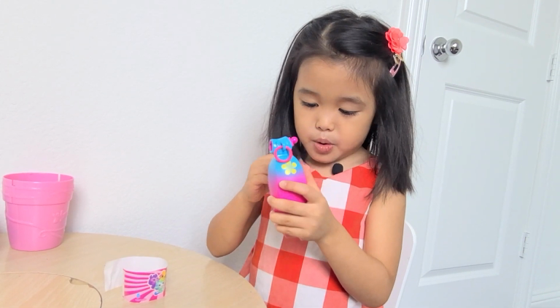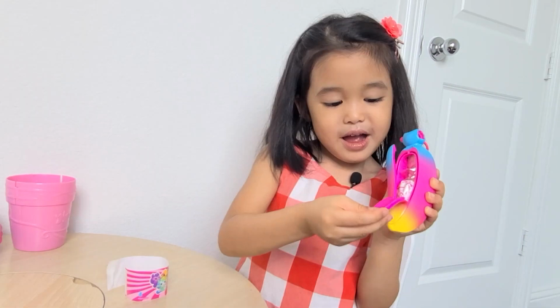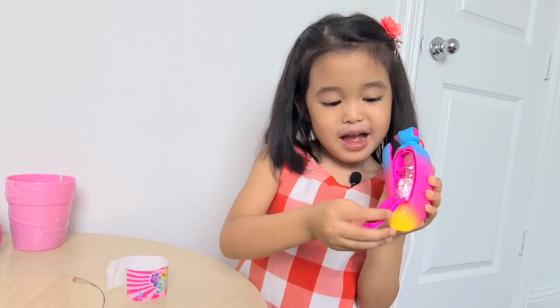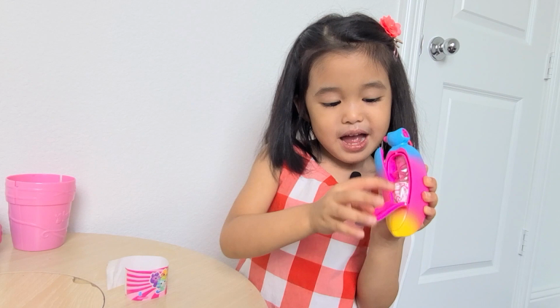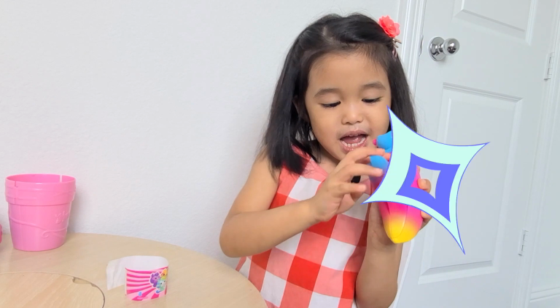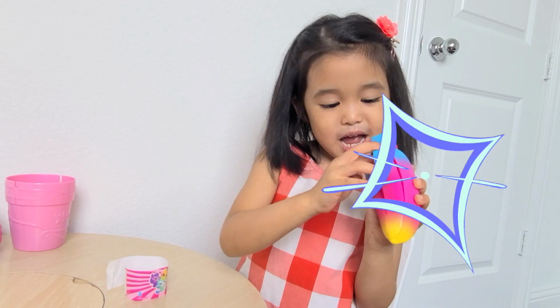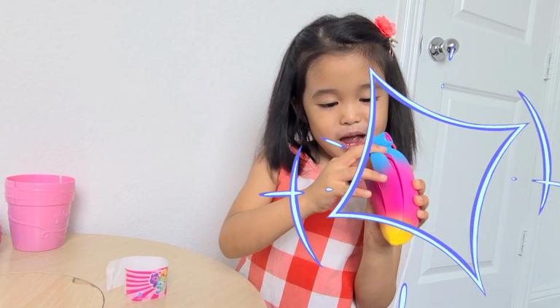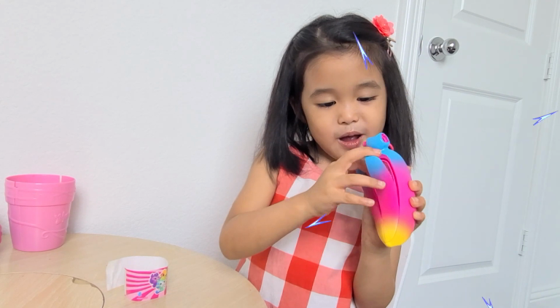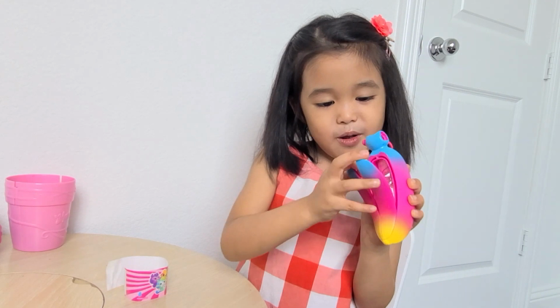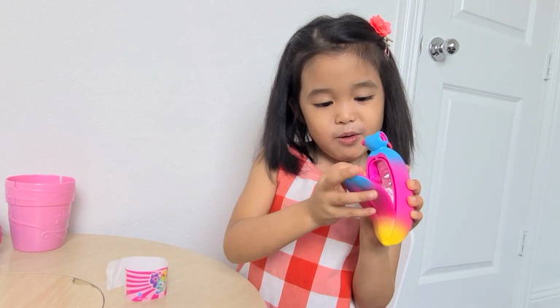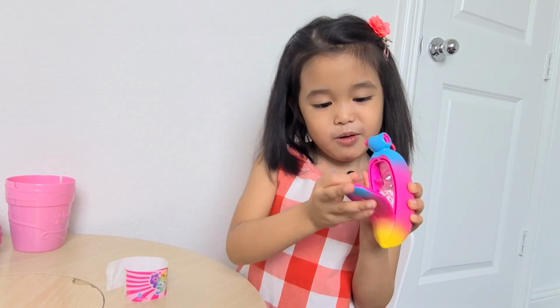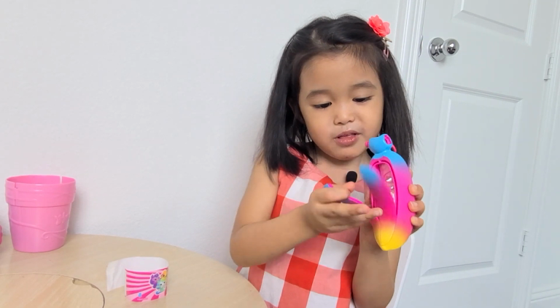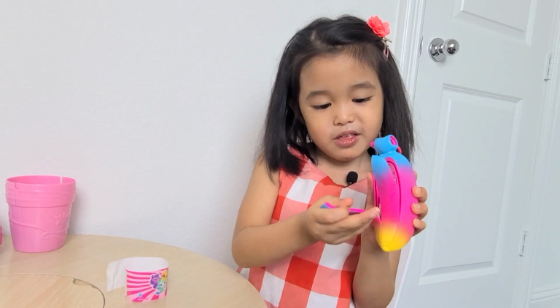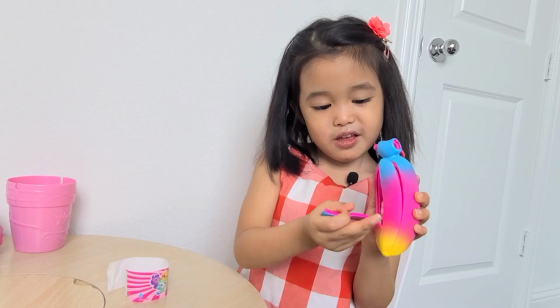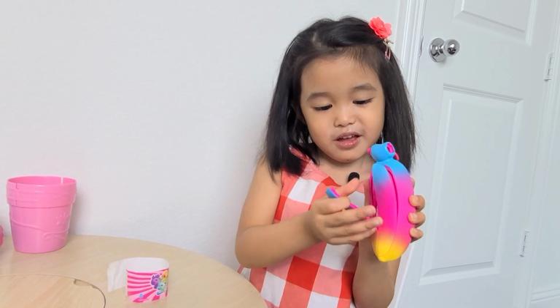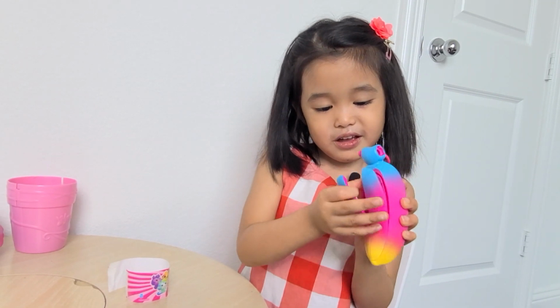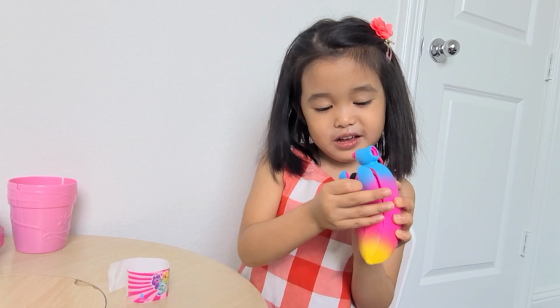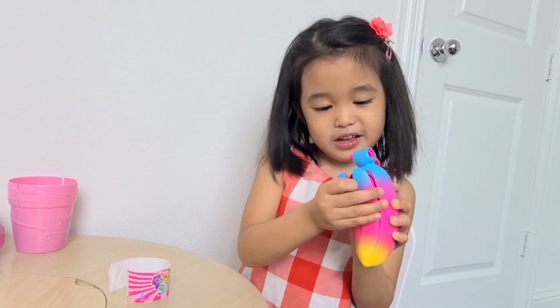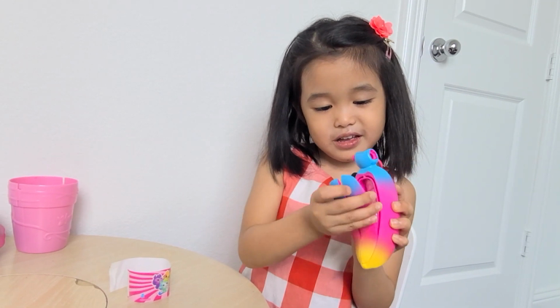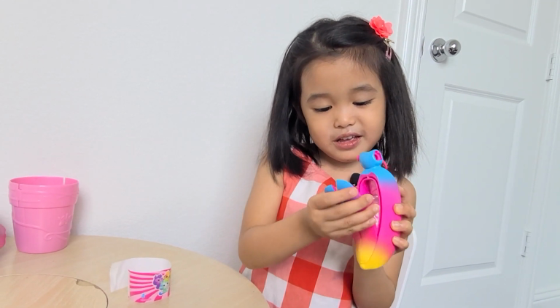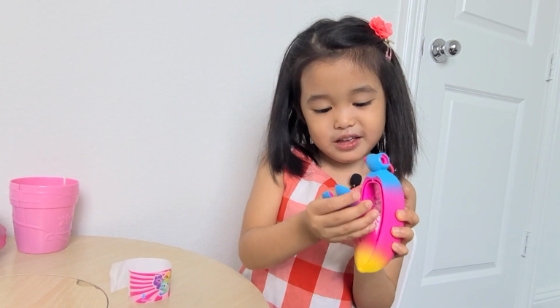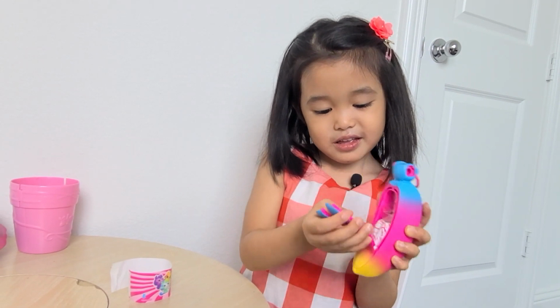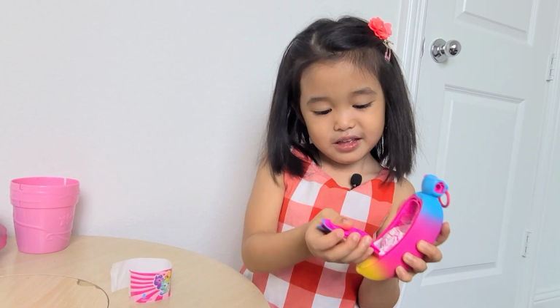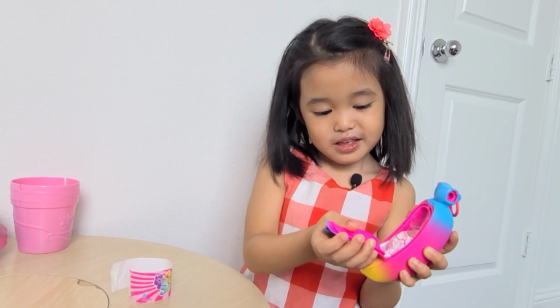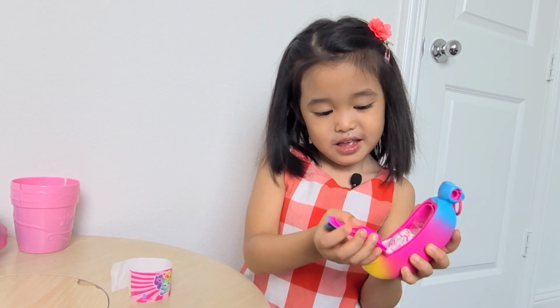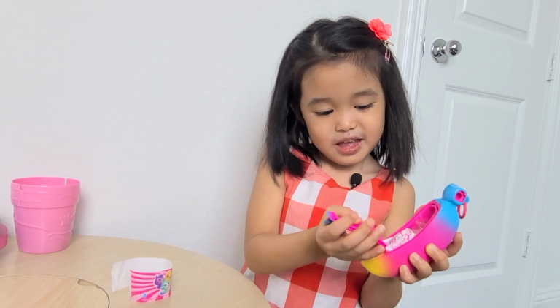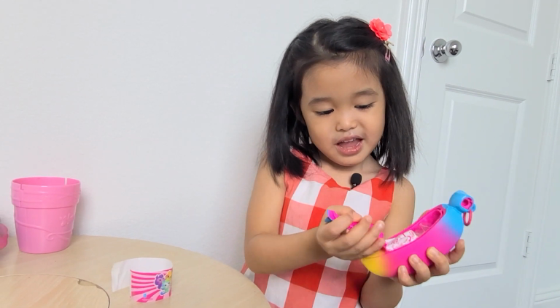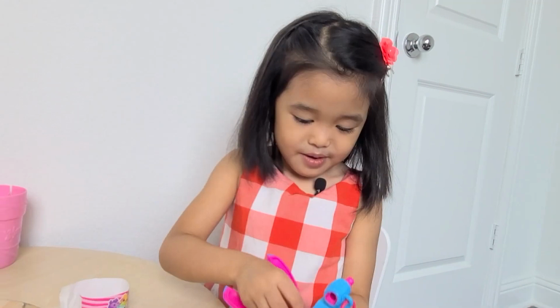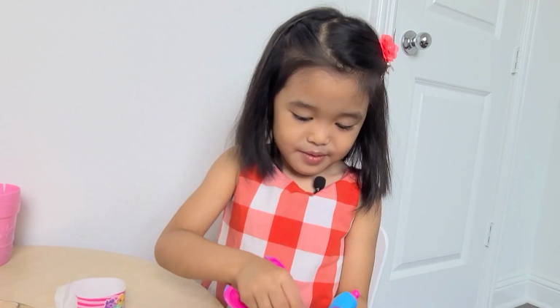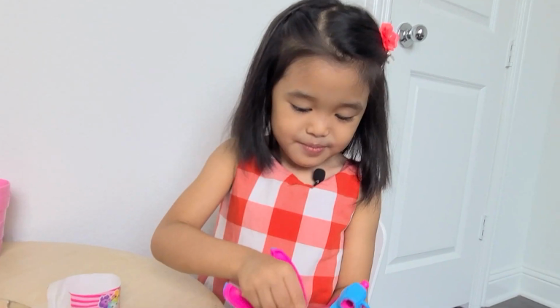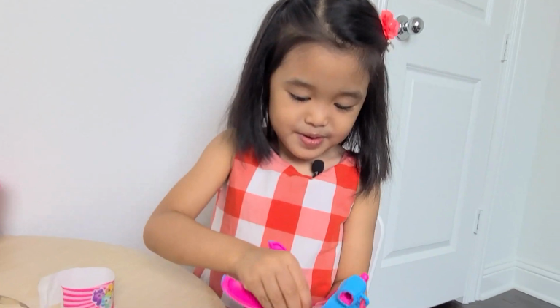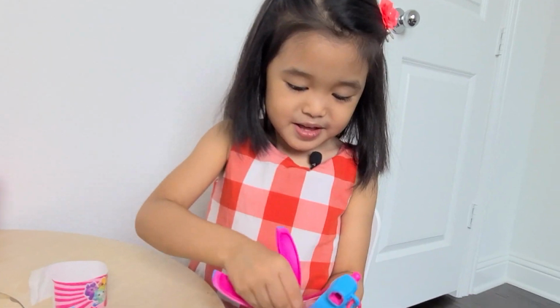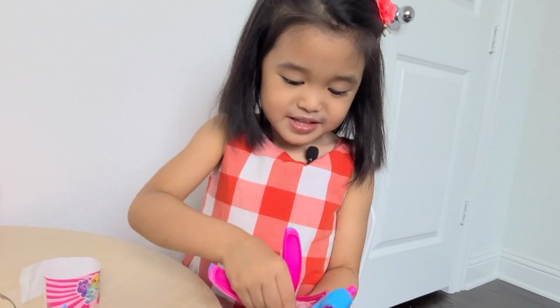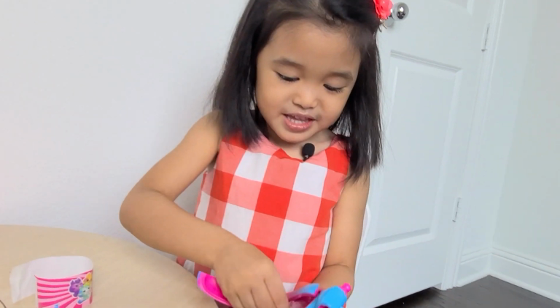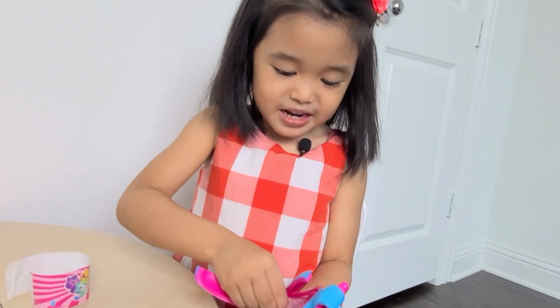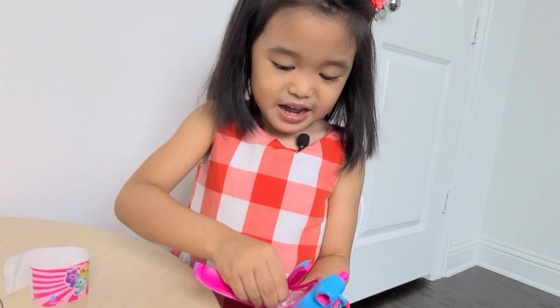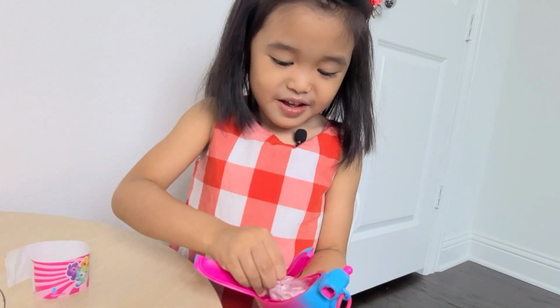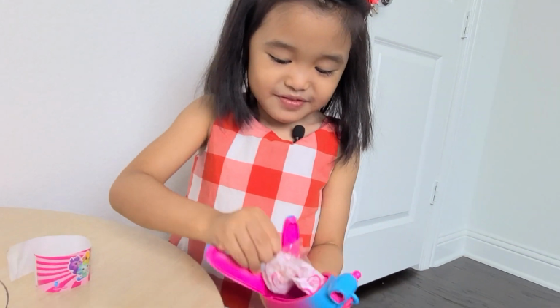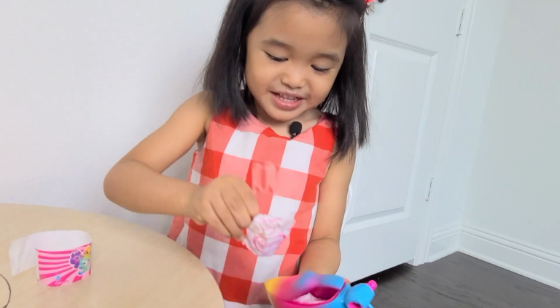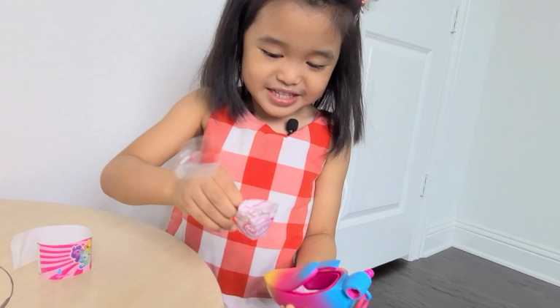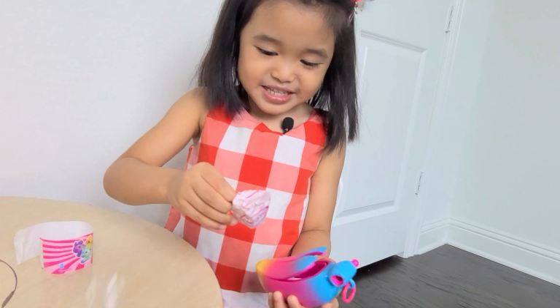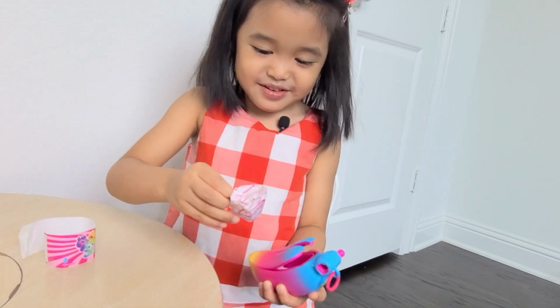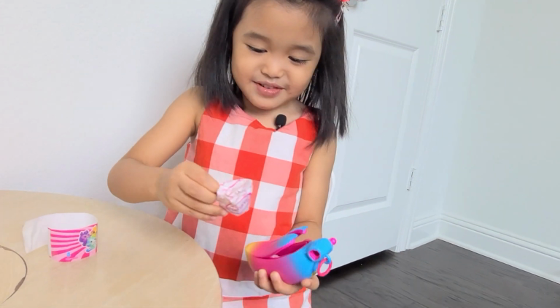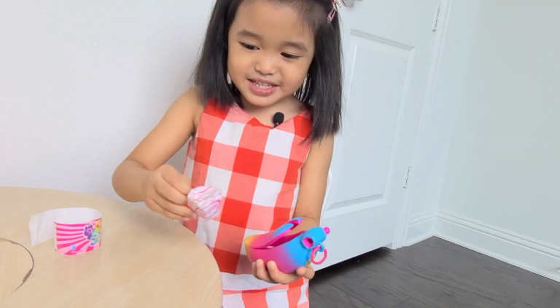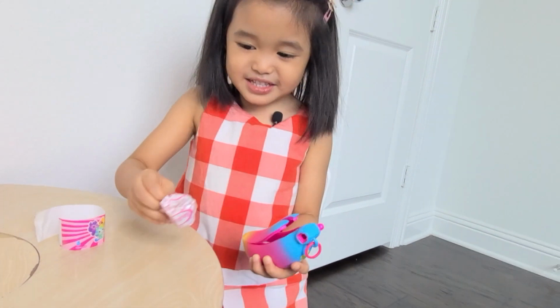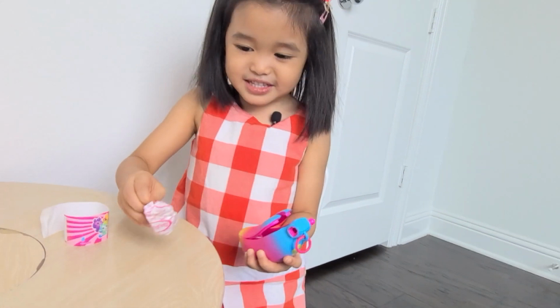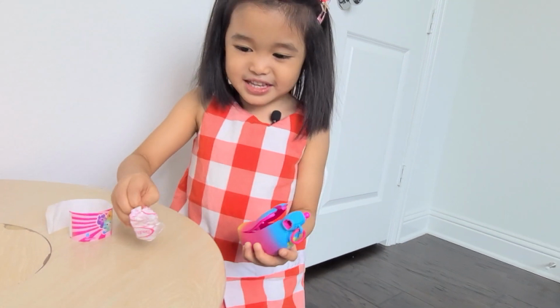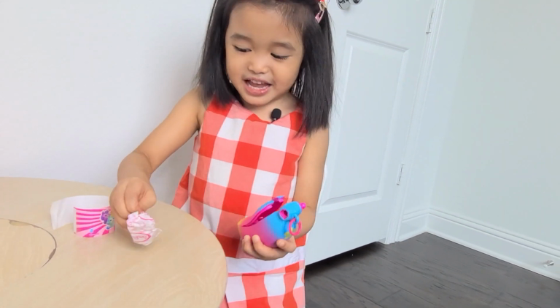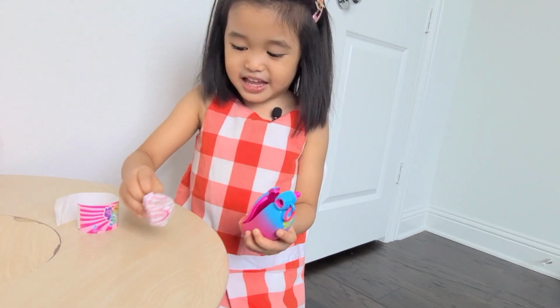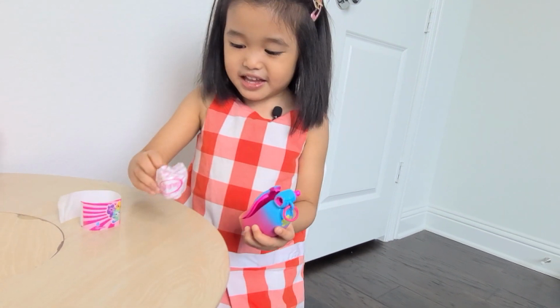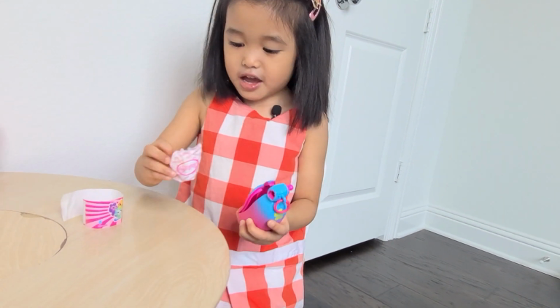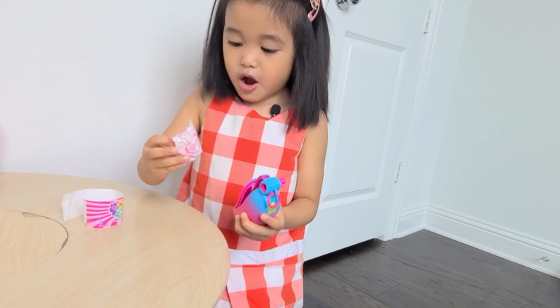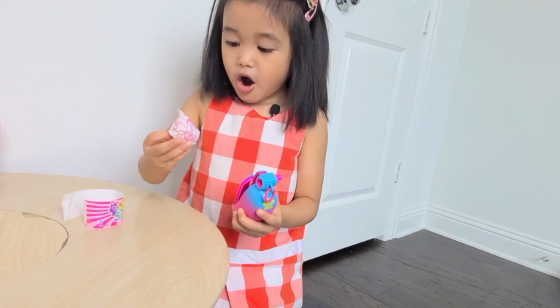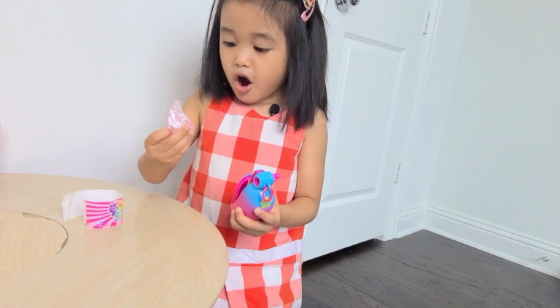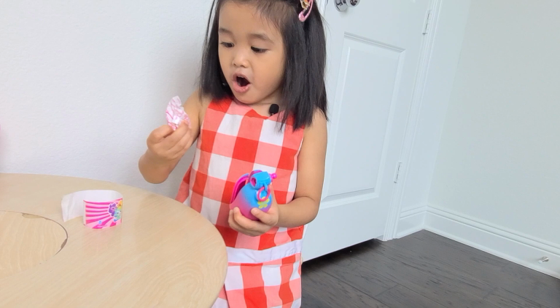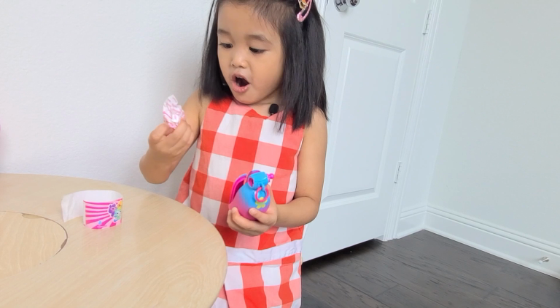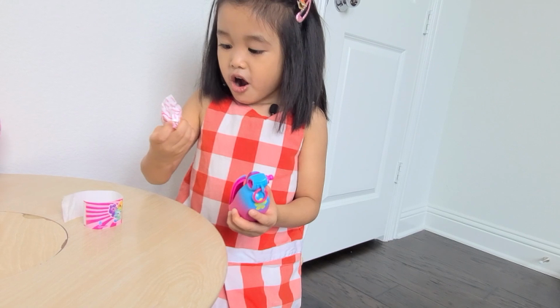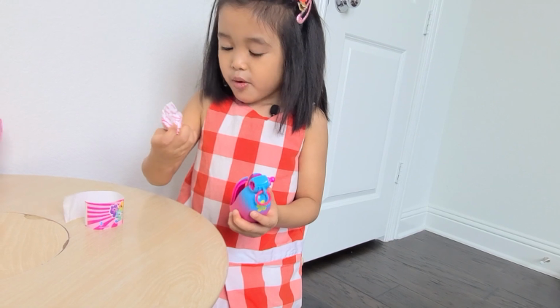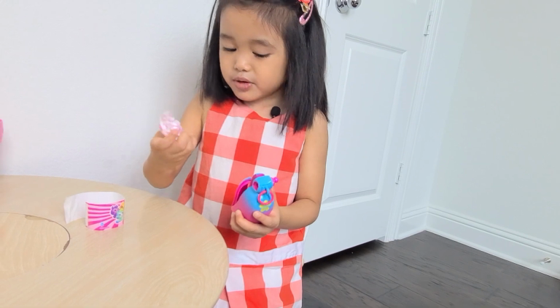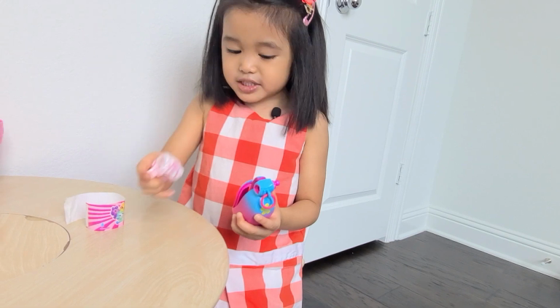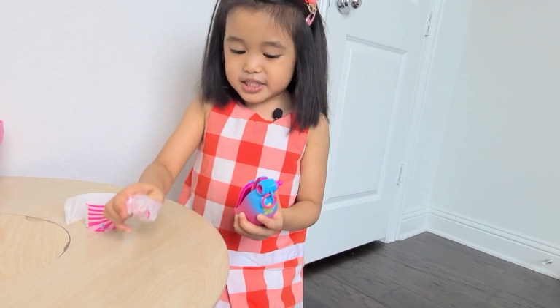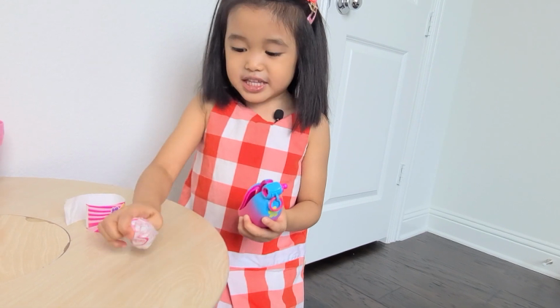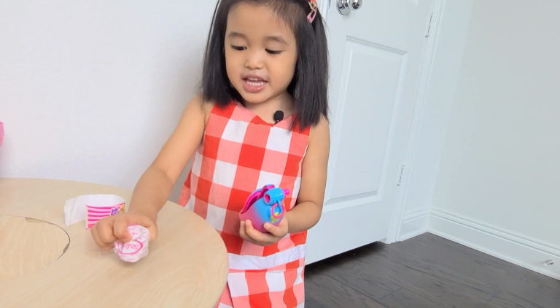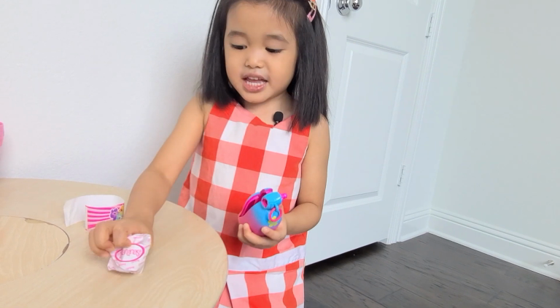Wow, look! Peel it up. Let's see what's inside. What's this?